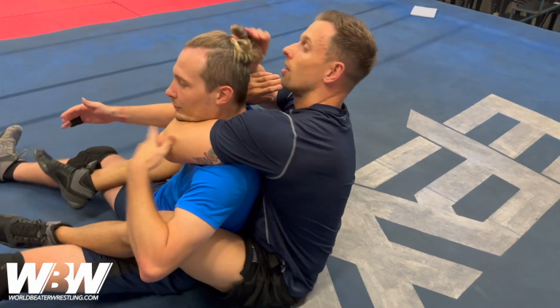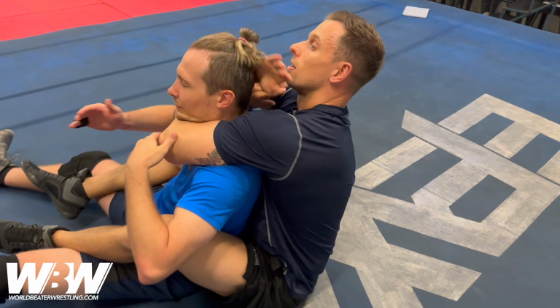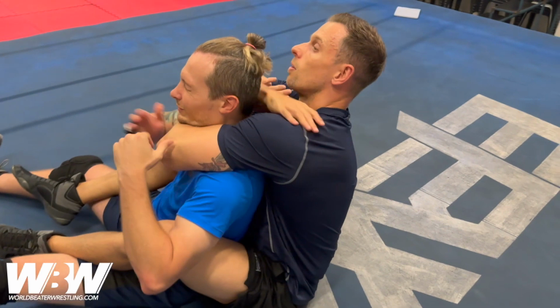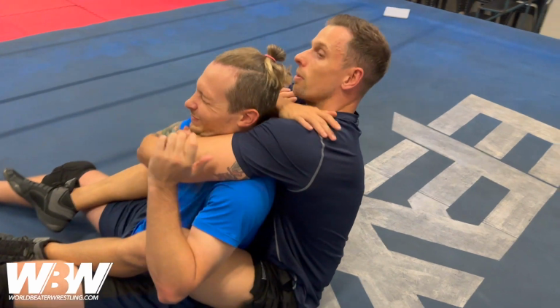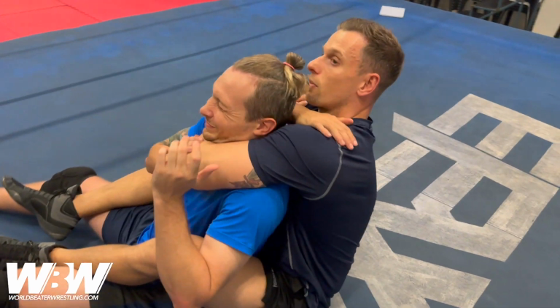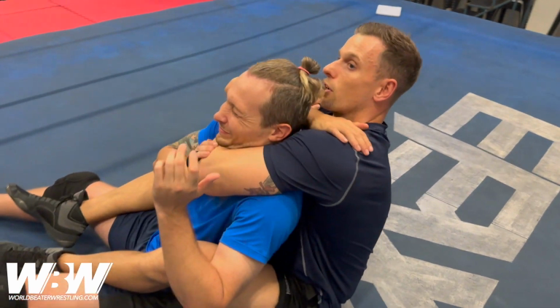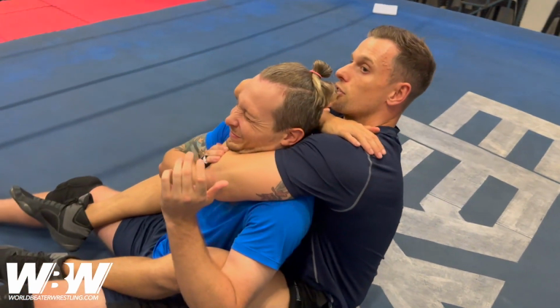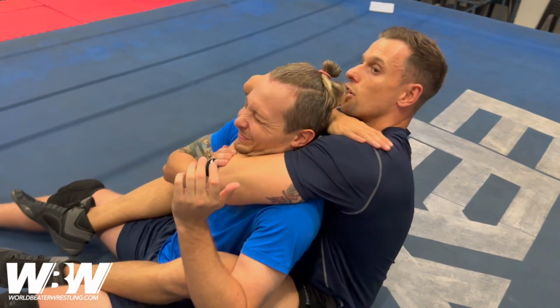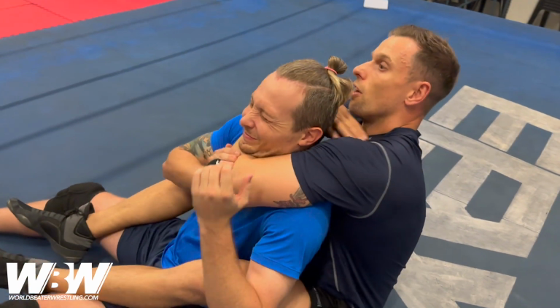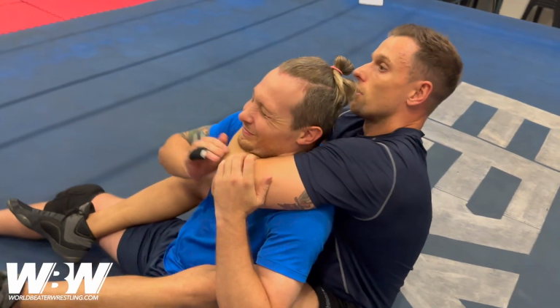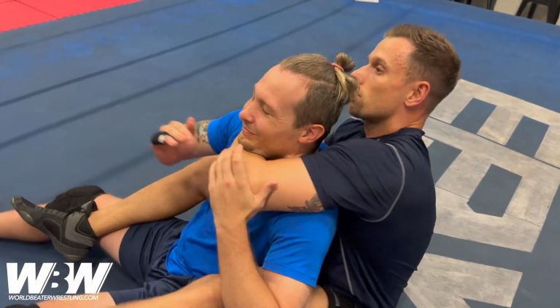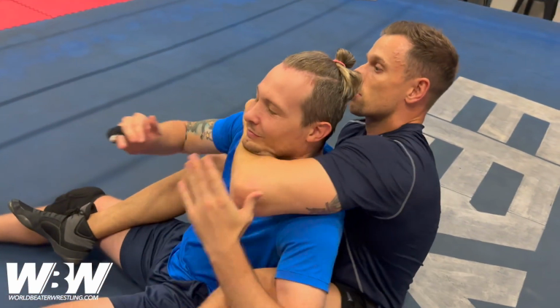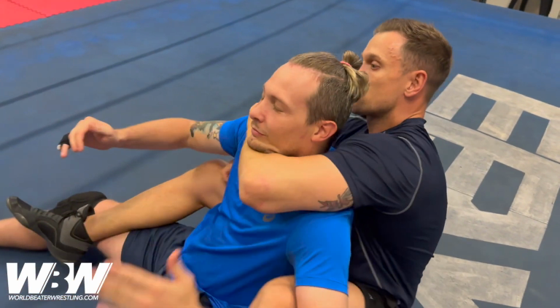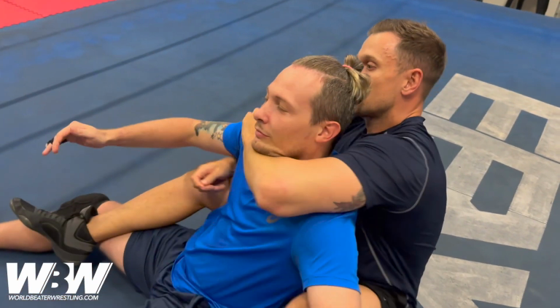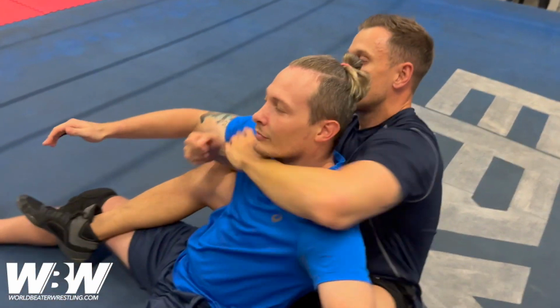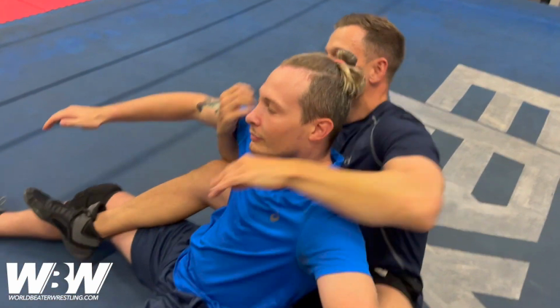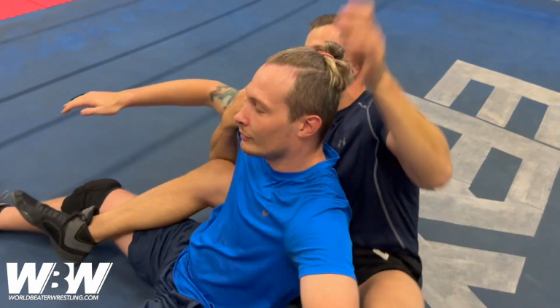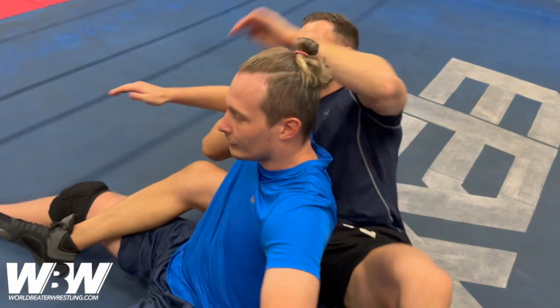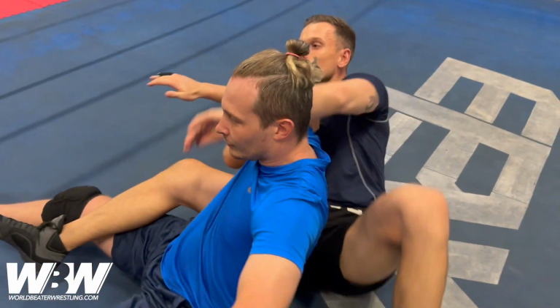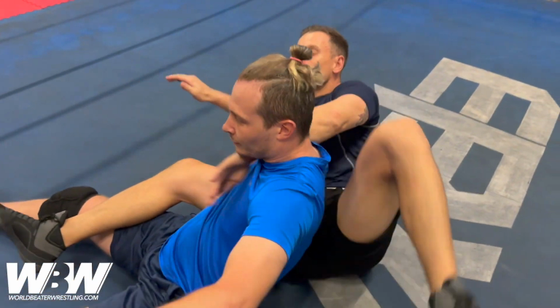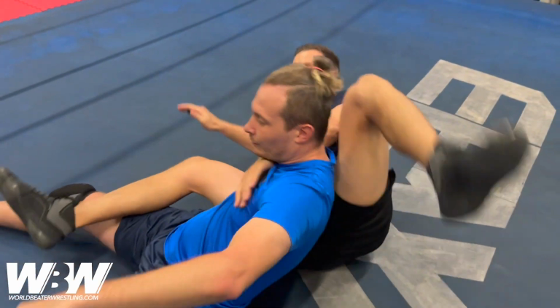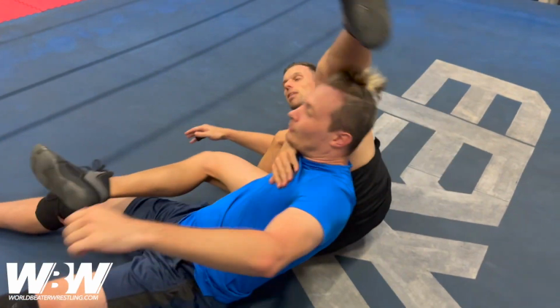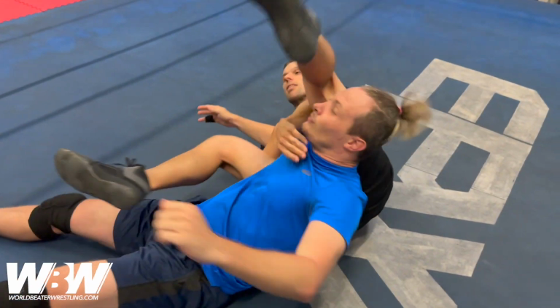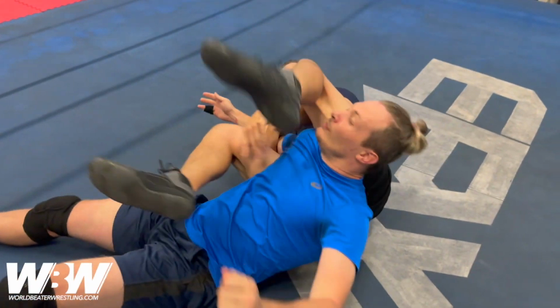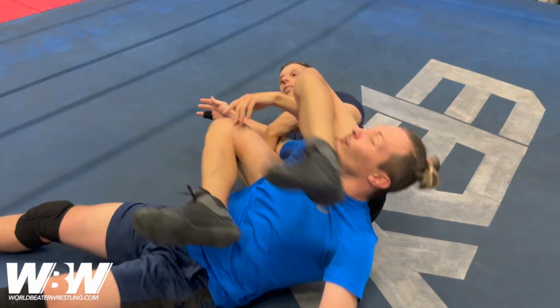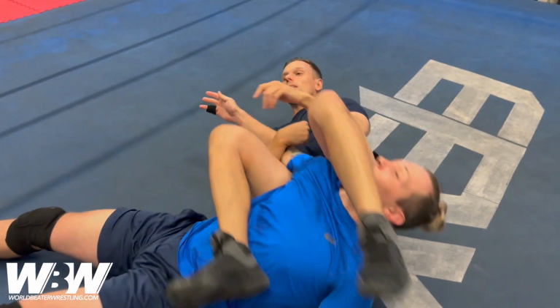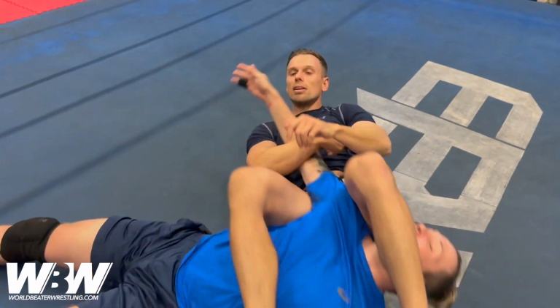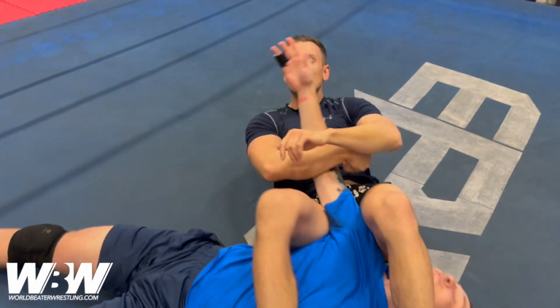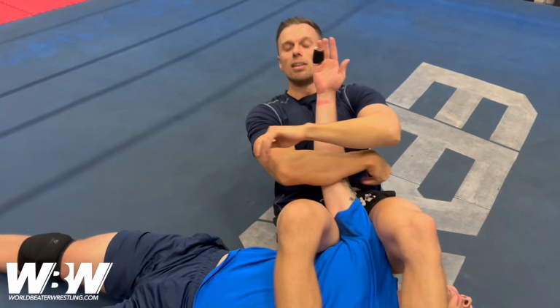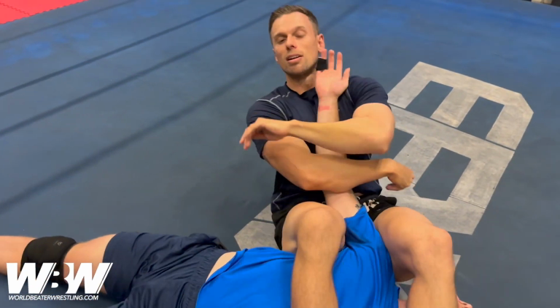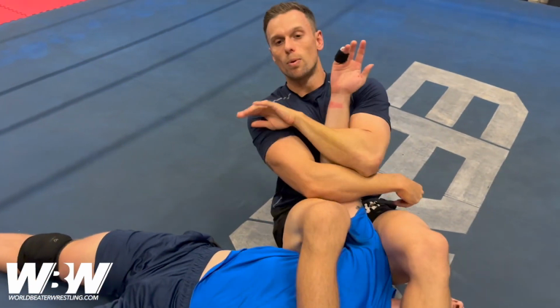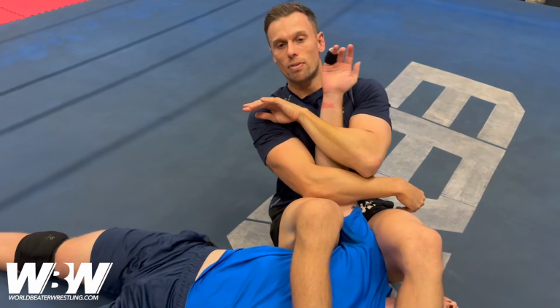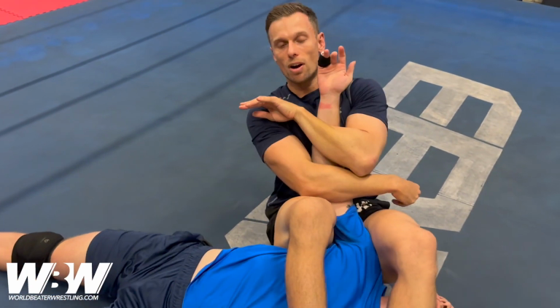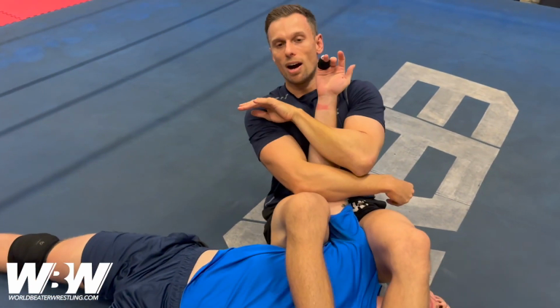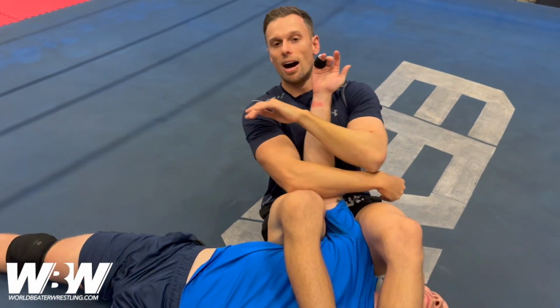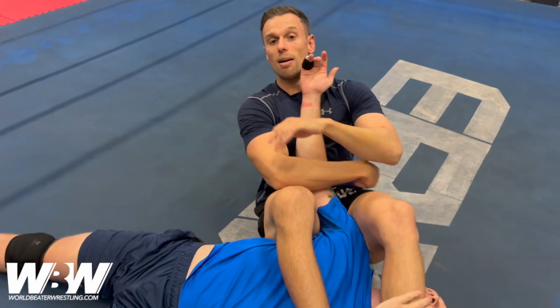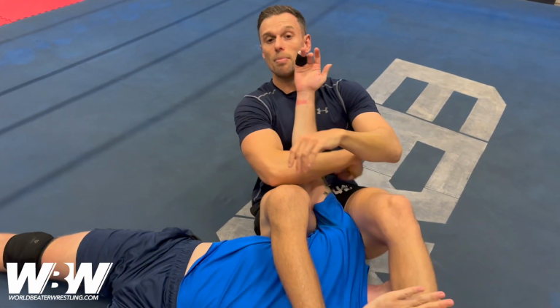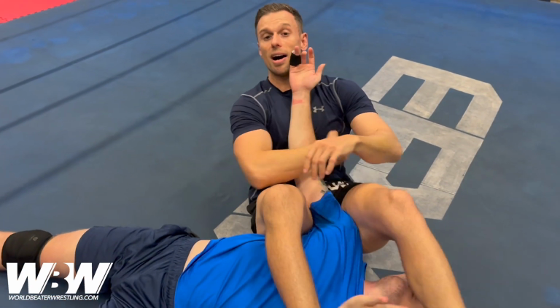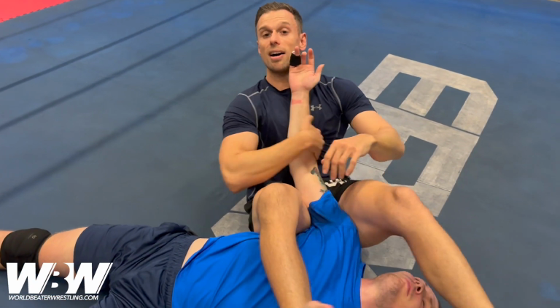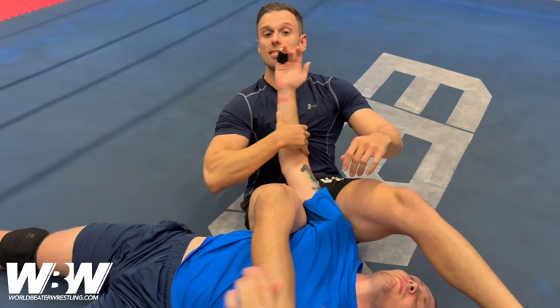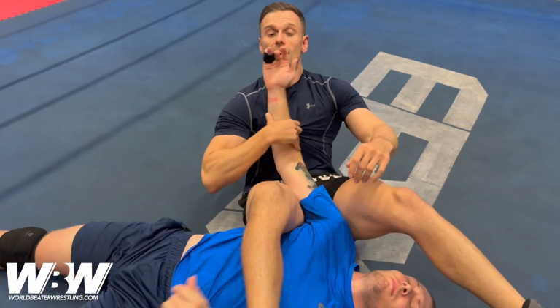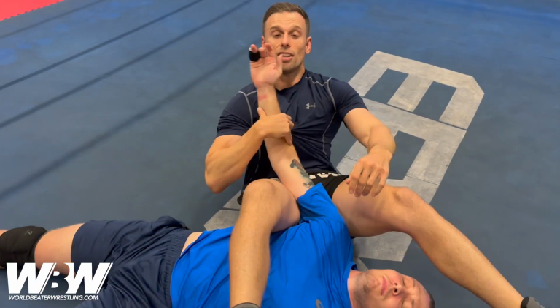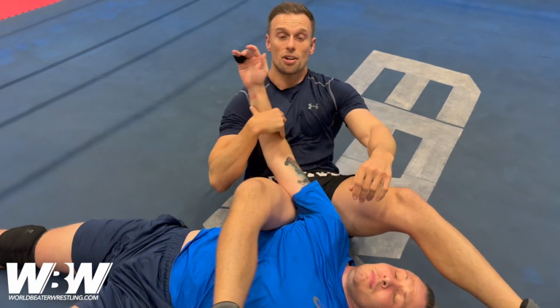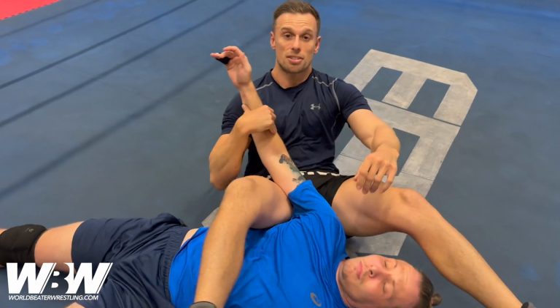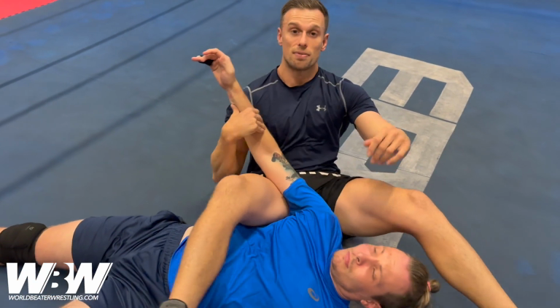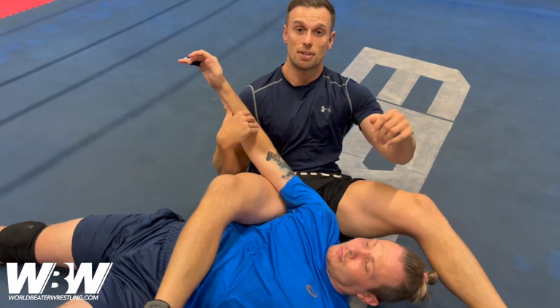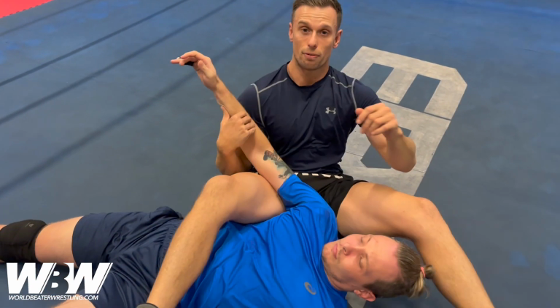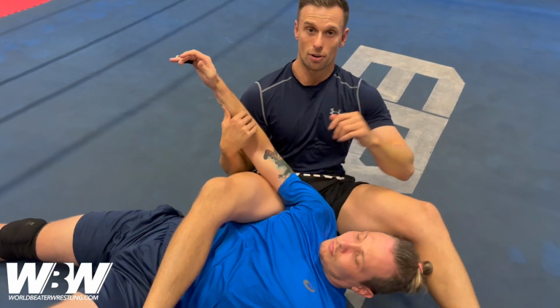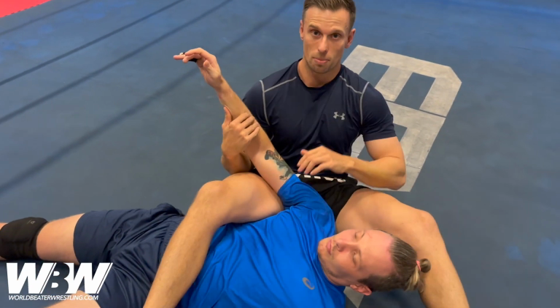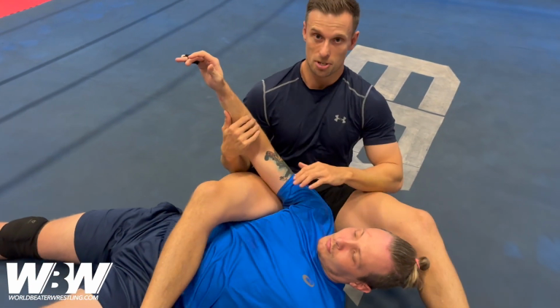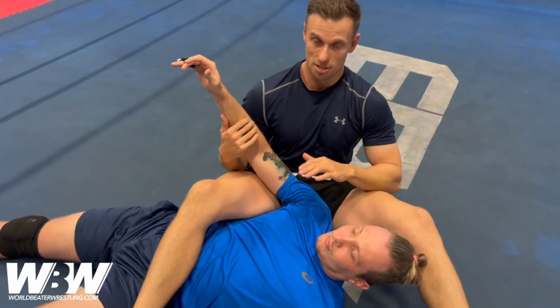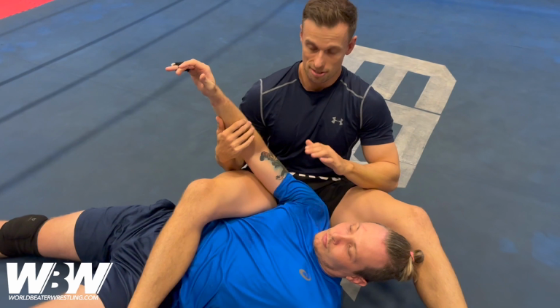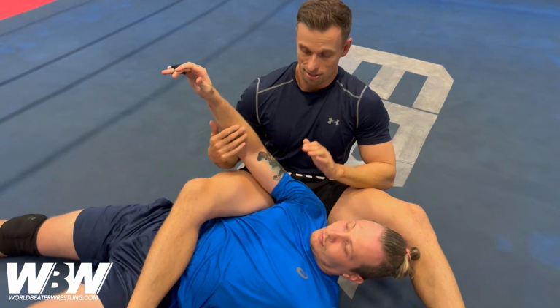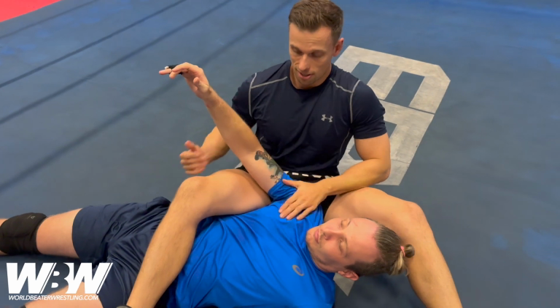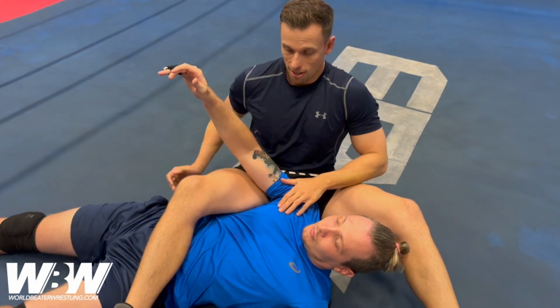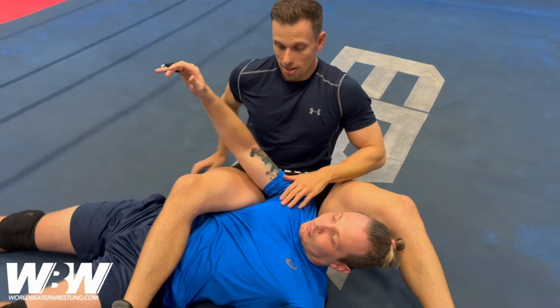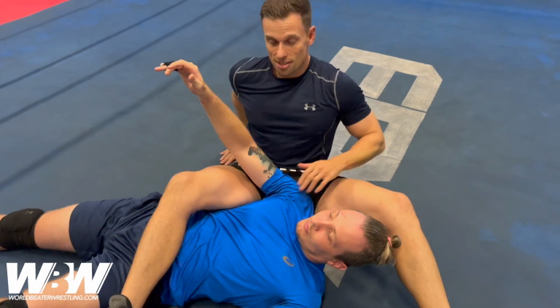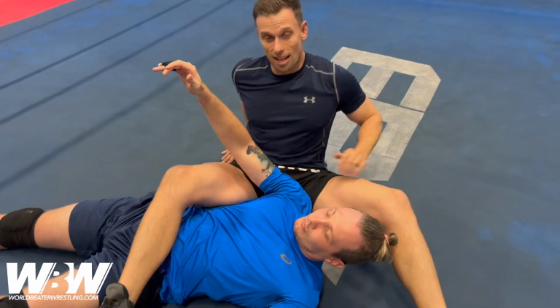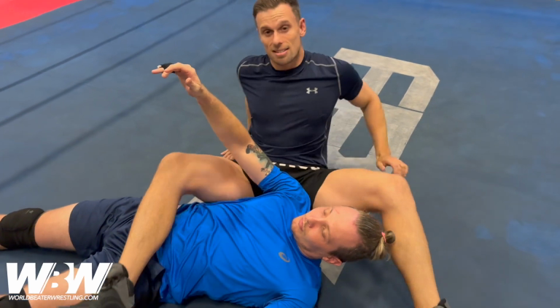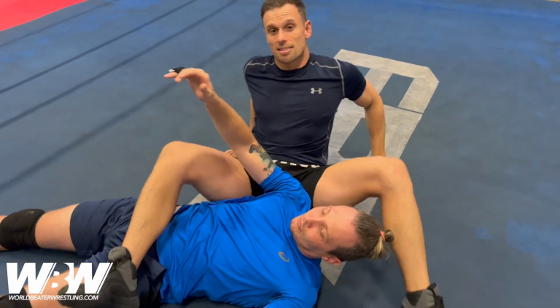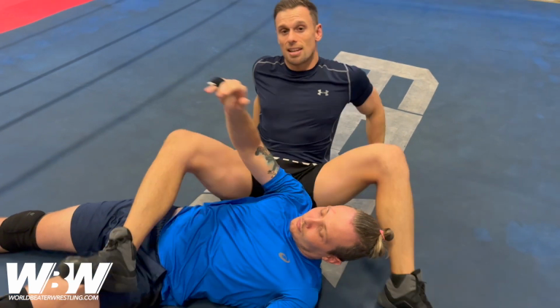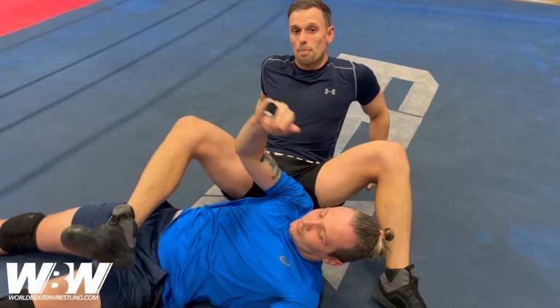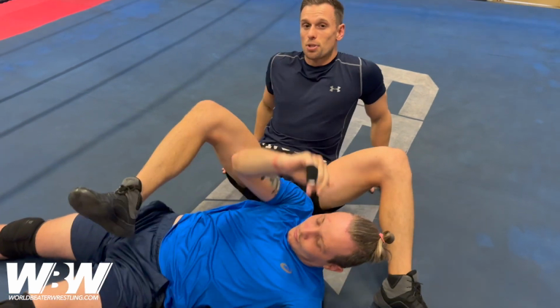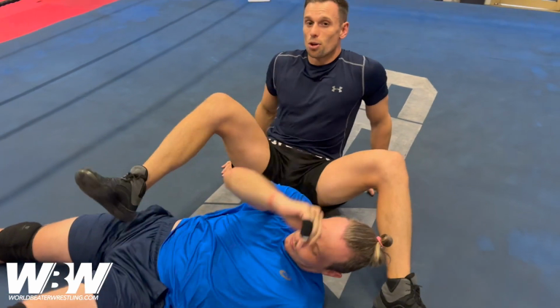From that position we've got chokes, we've got arm bars, lots of different options. So that's step two.